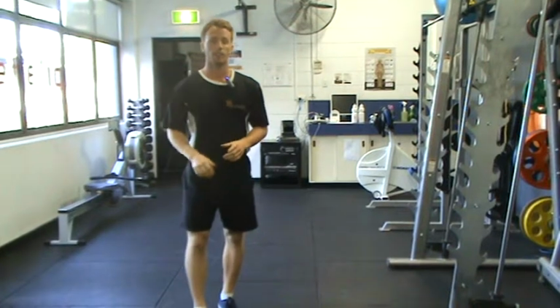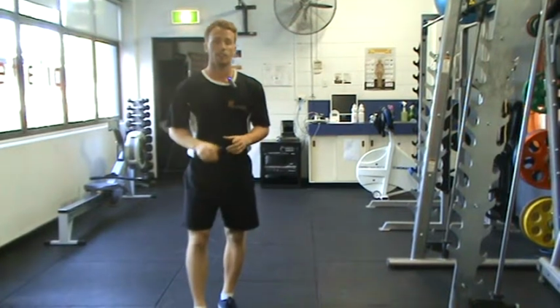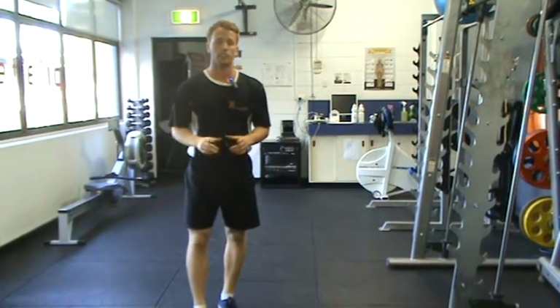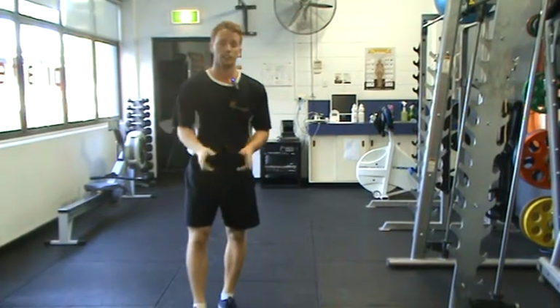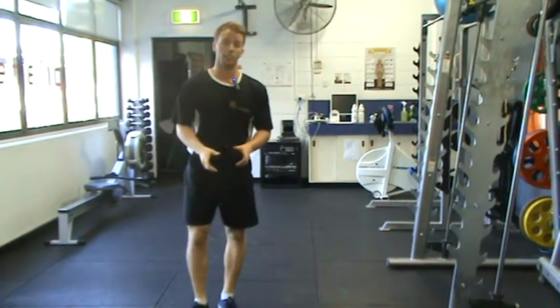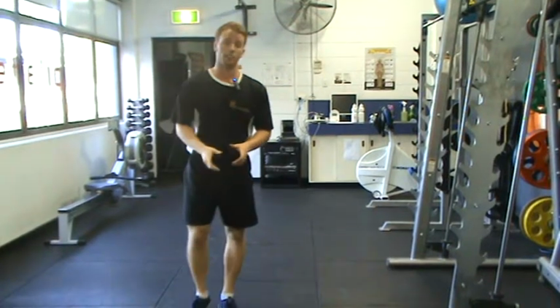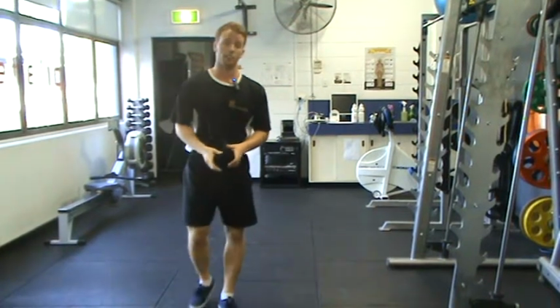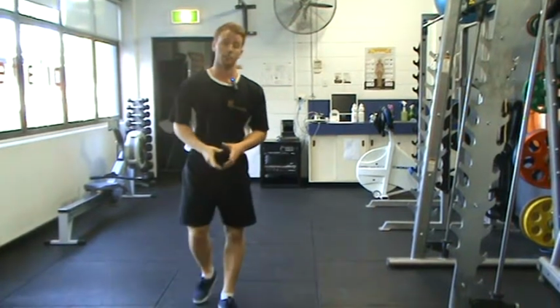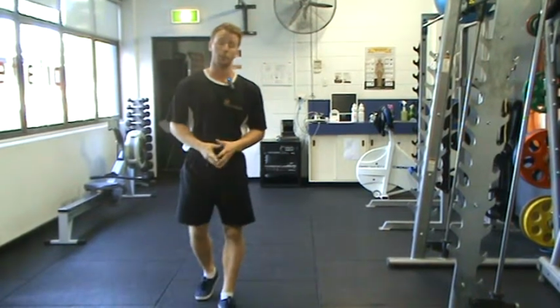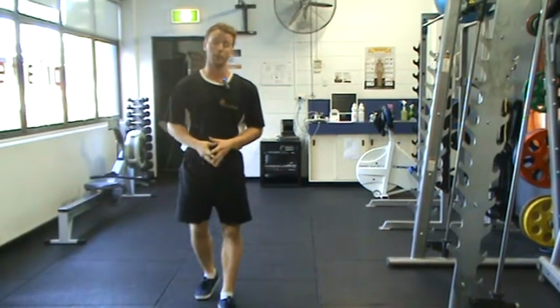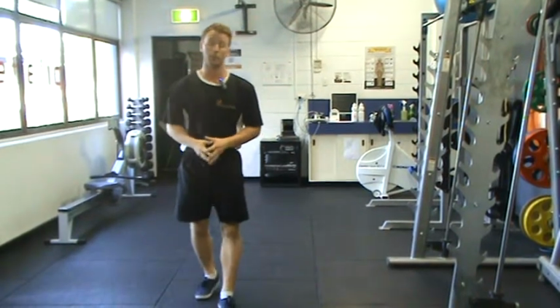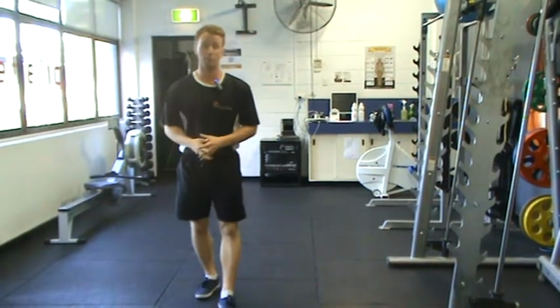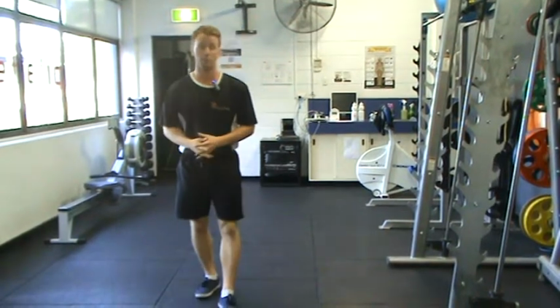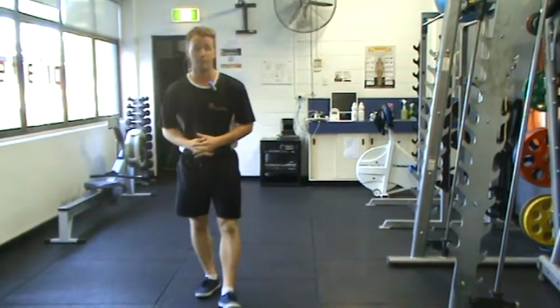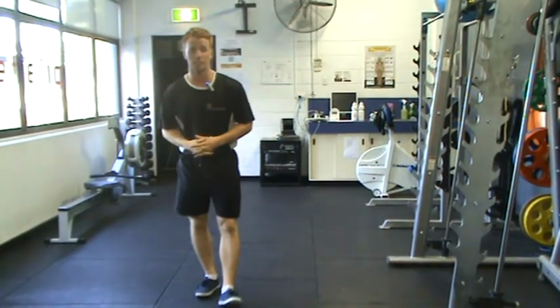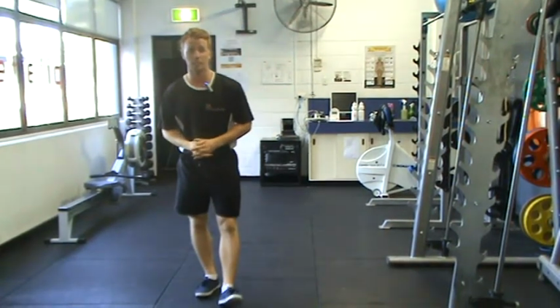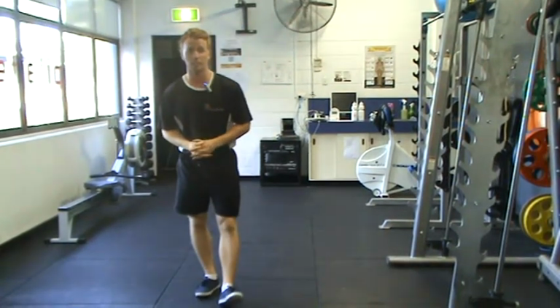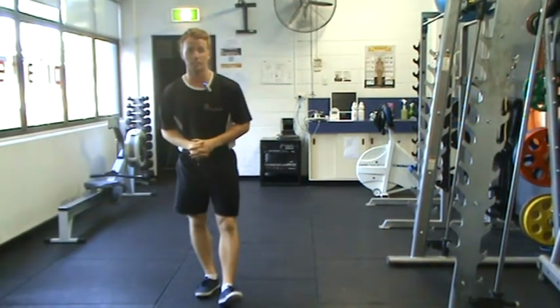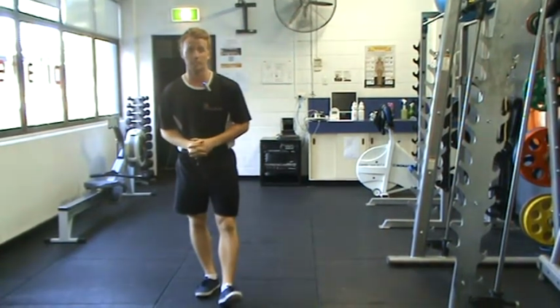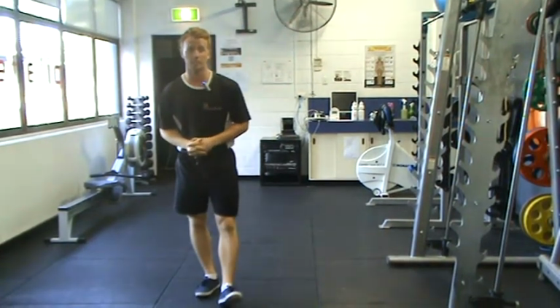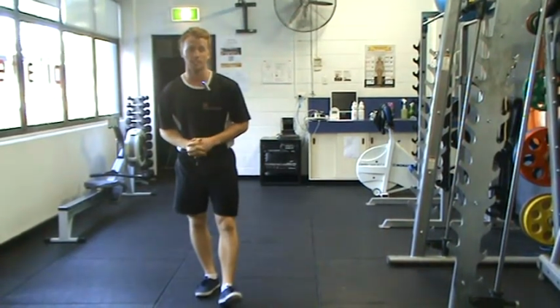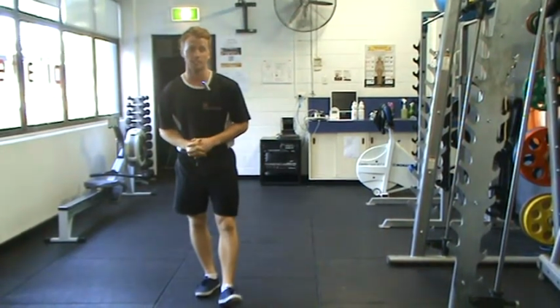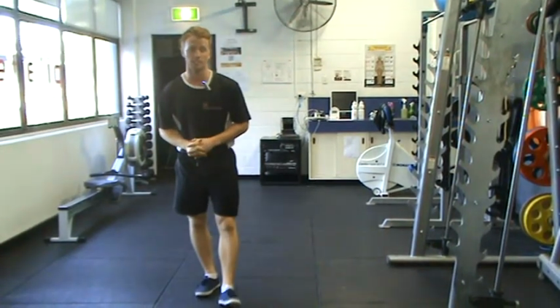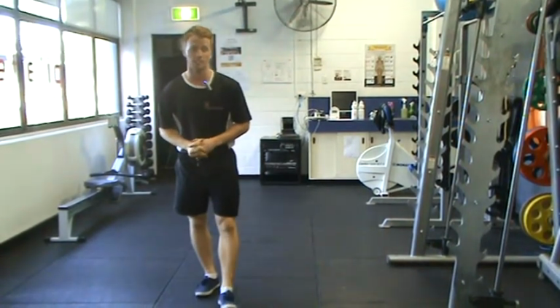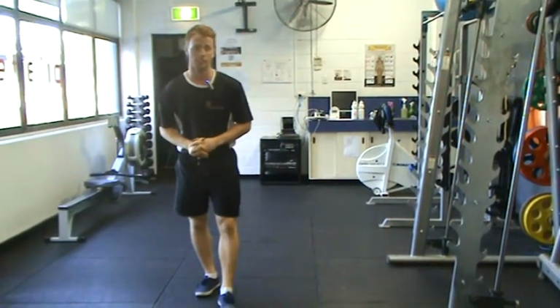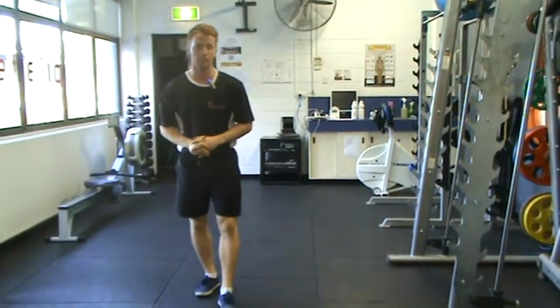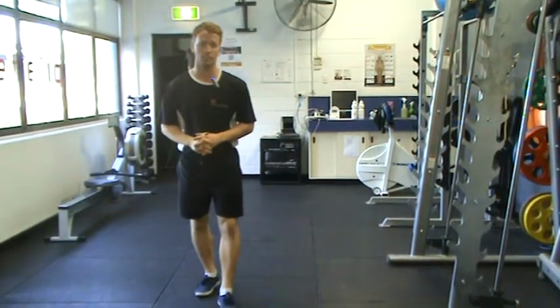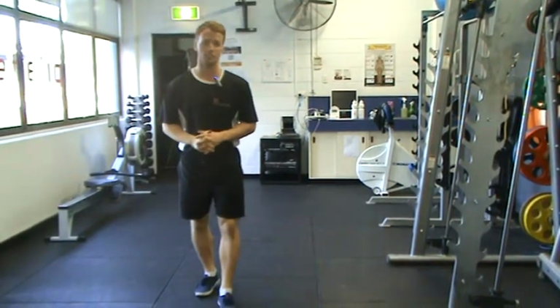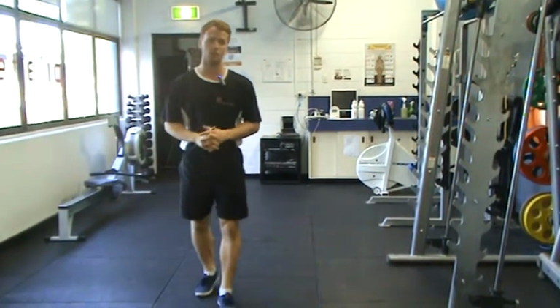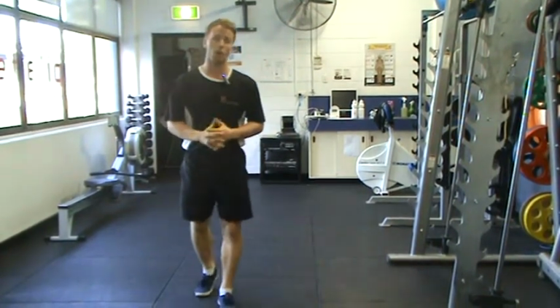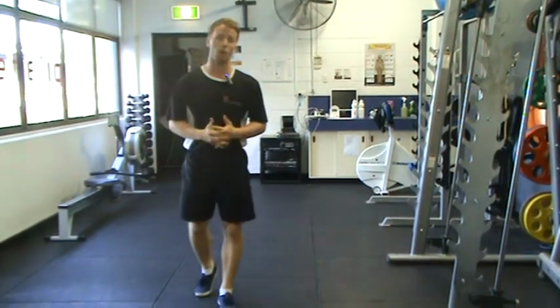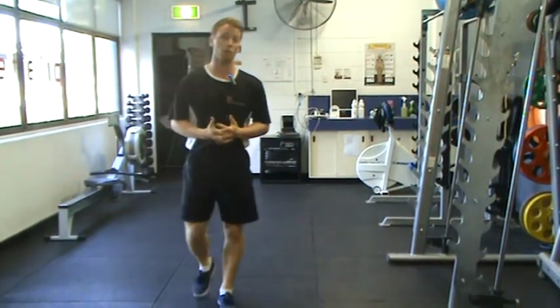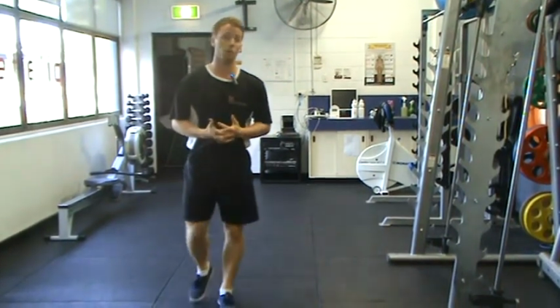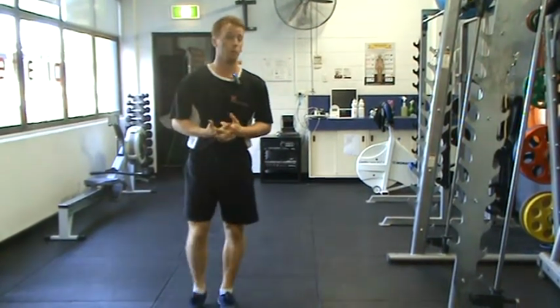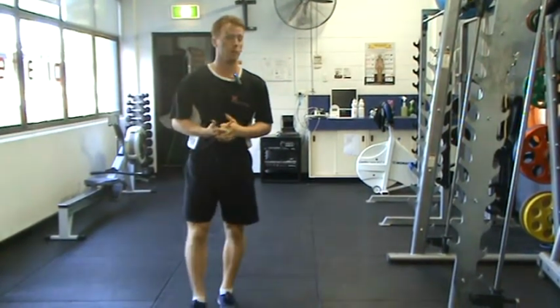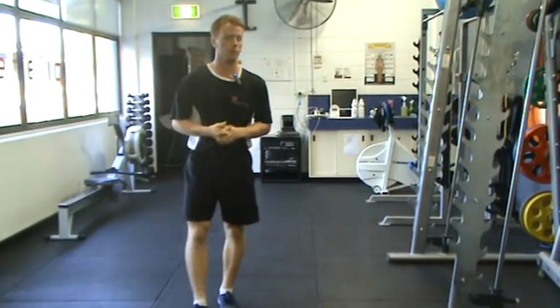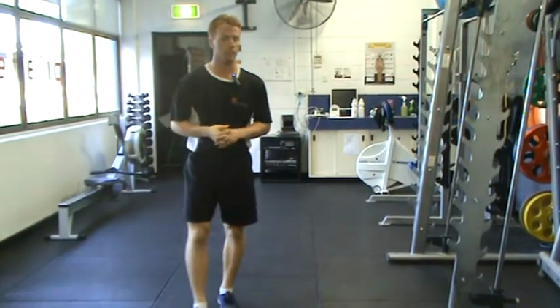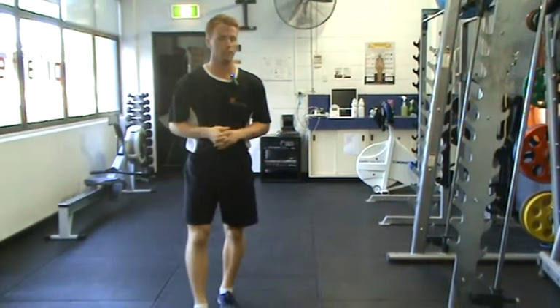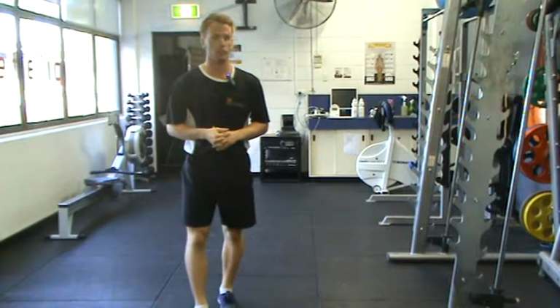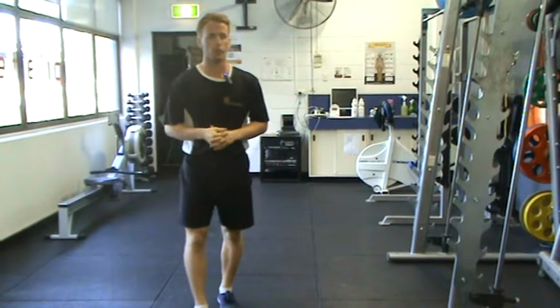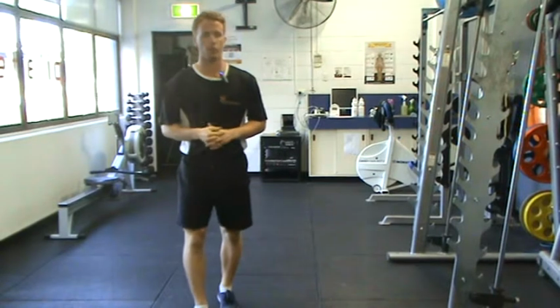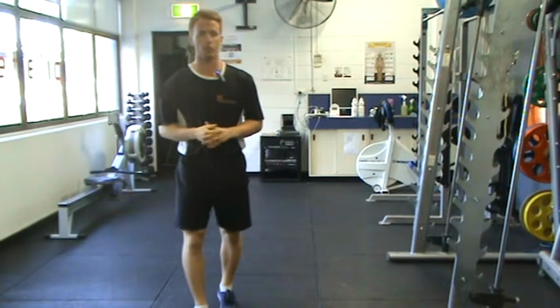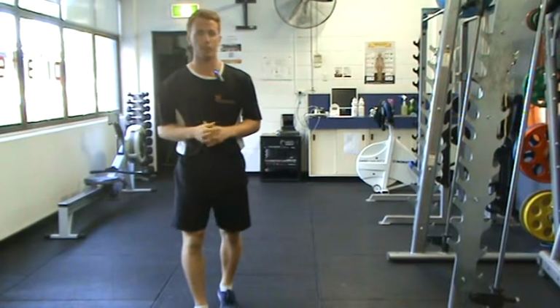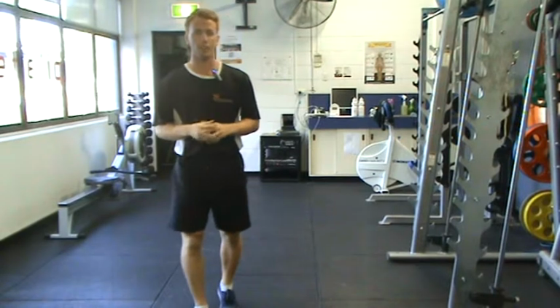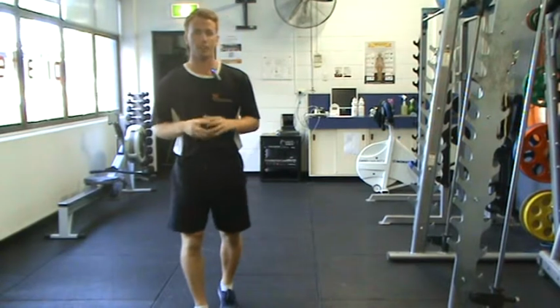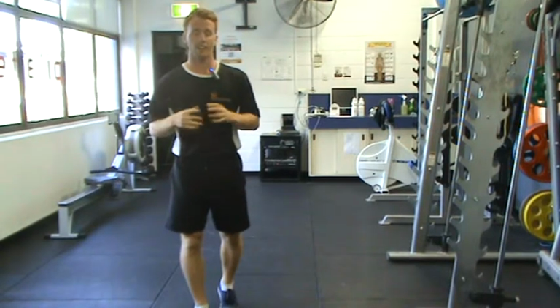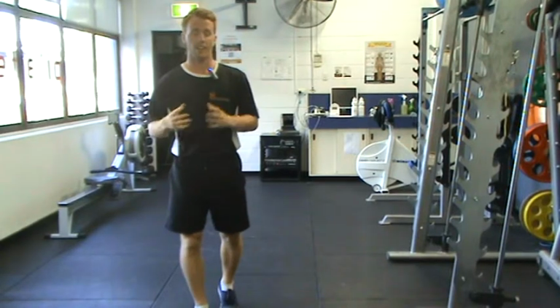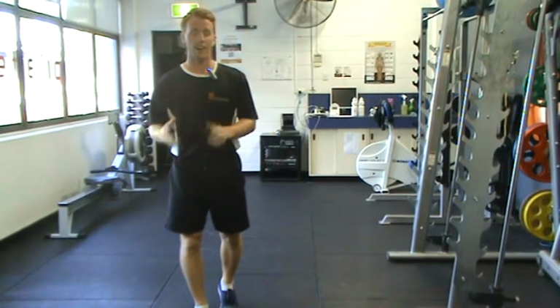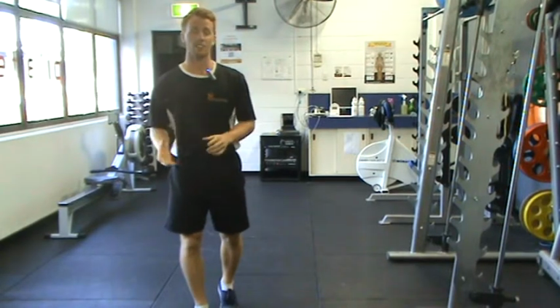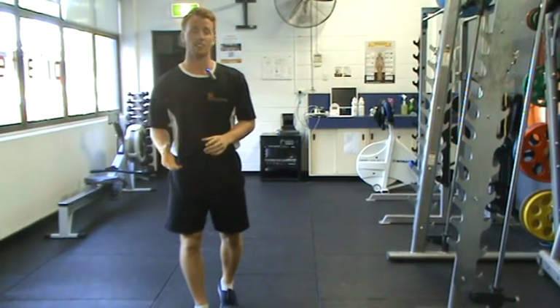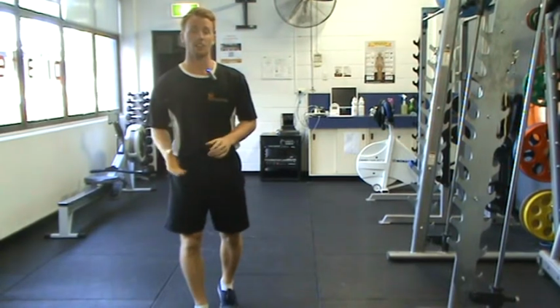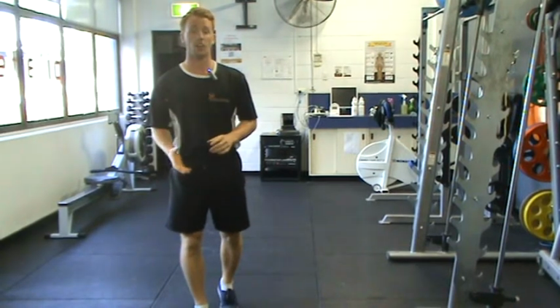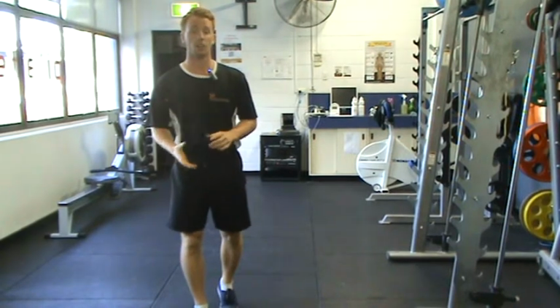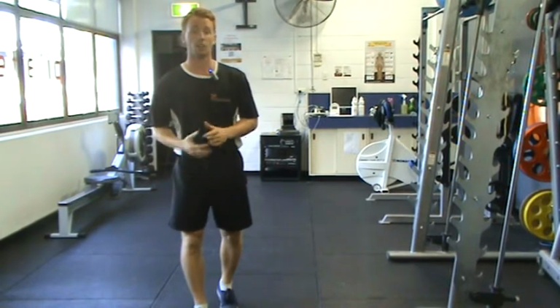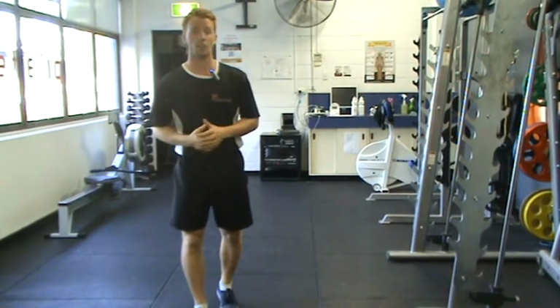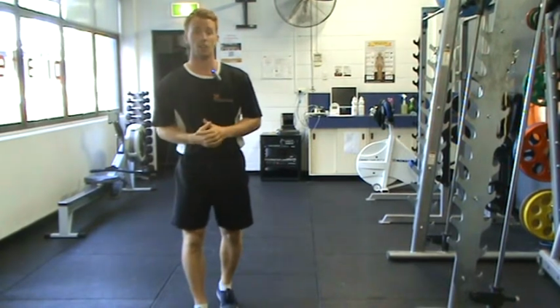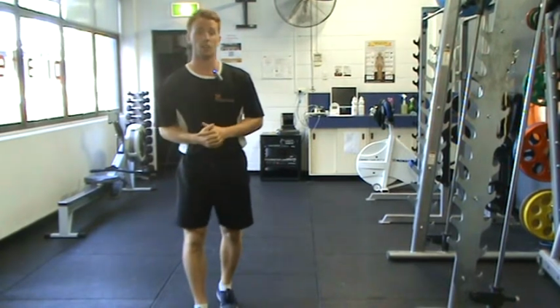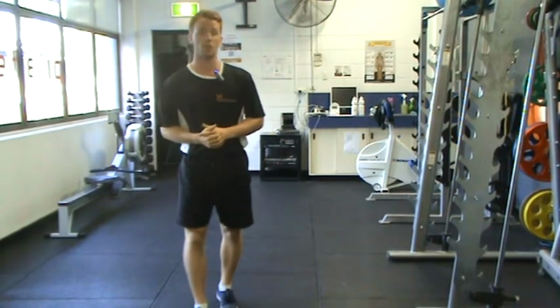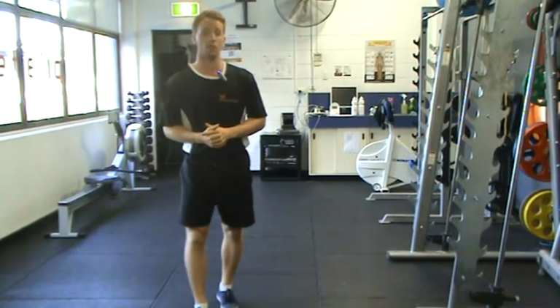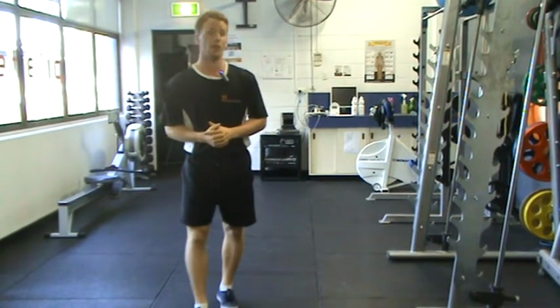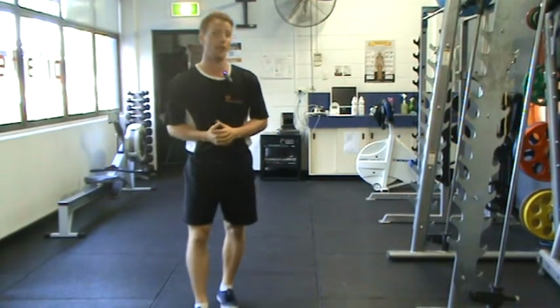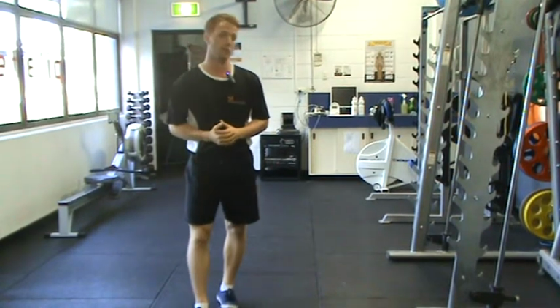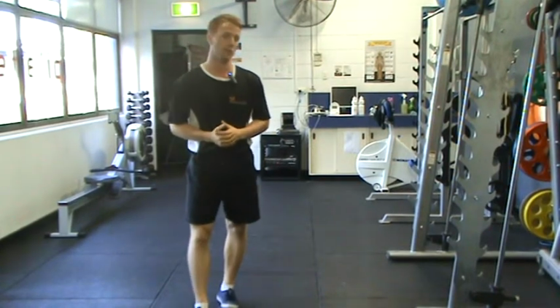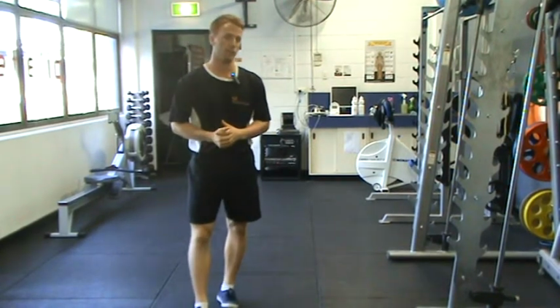Hey guys, welcome back to week 7. This is the final week of exercises you can do anywhere.